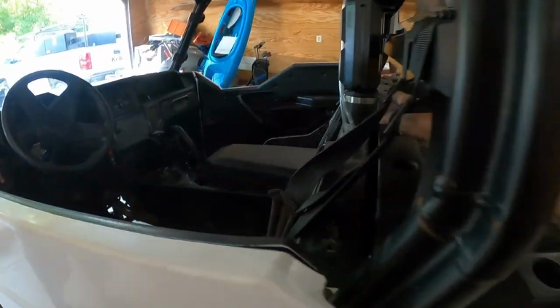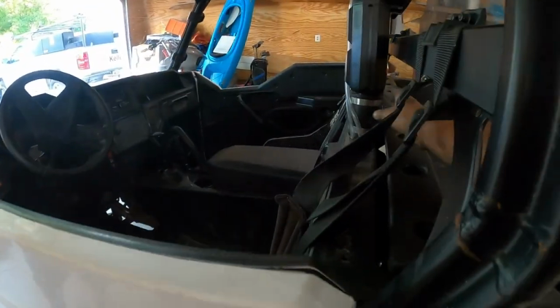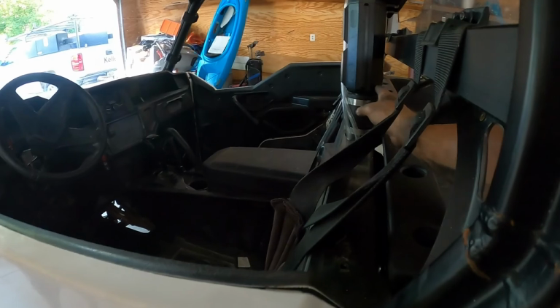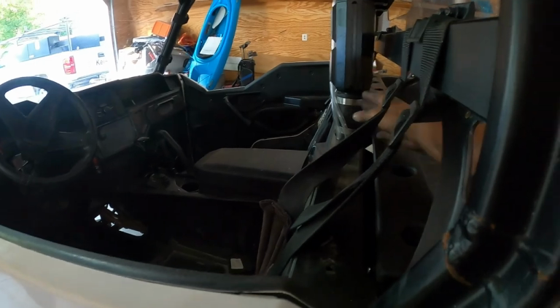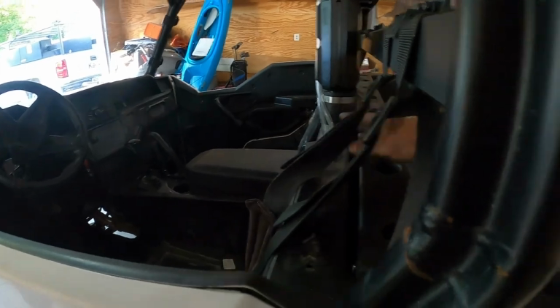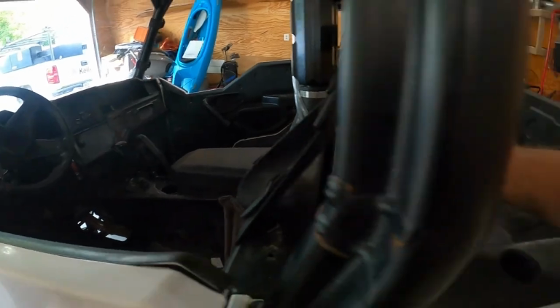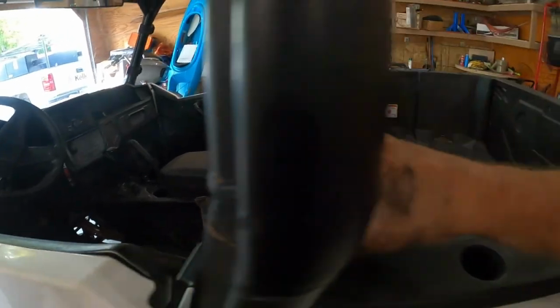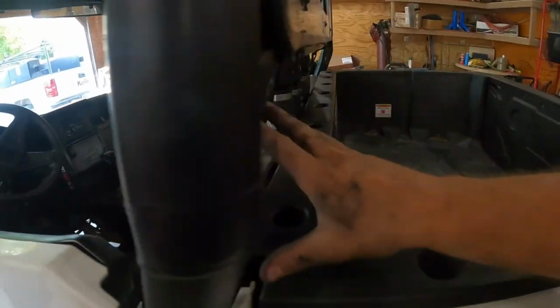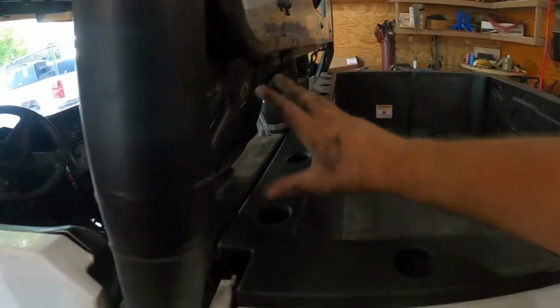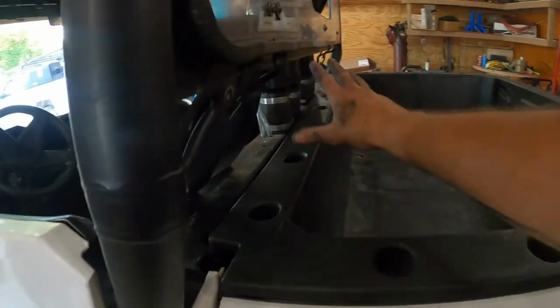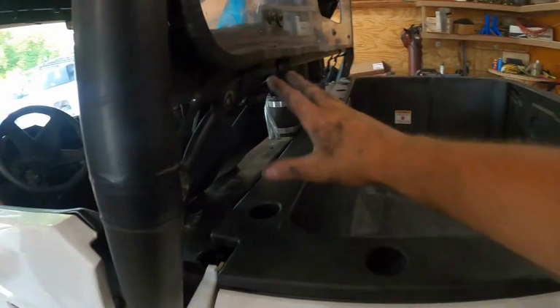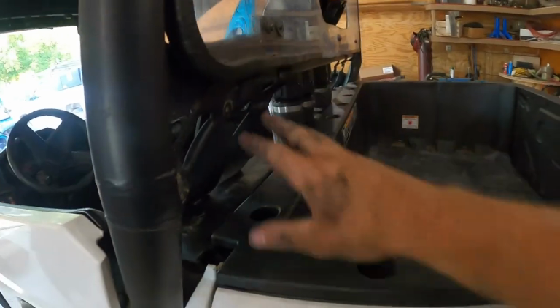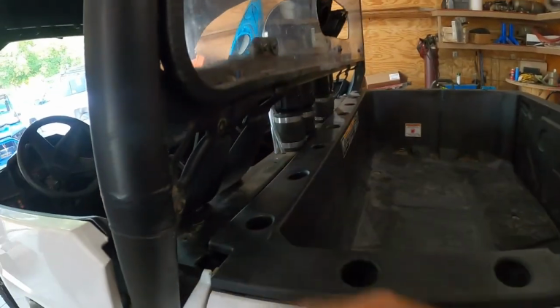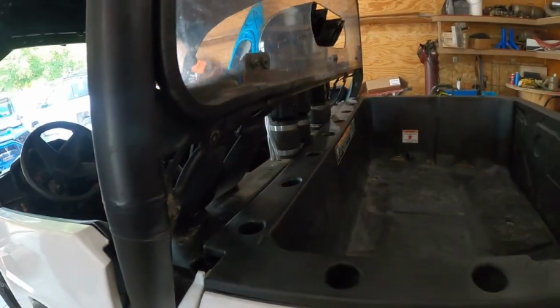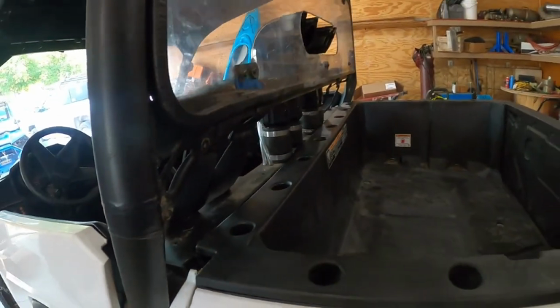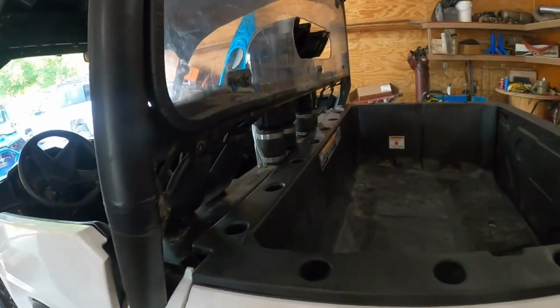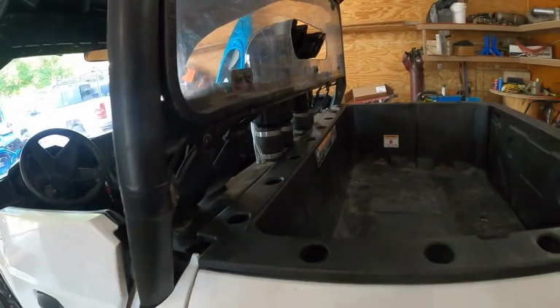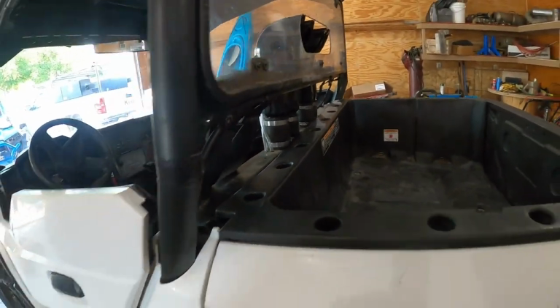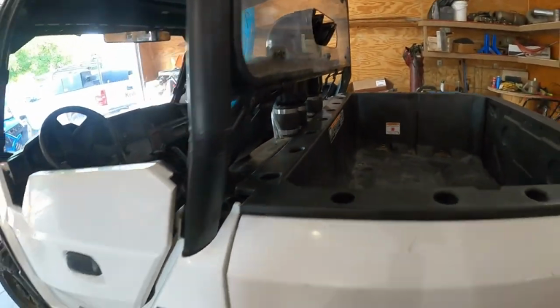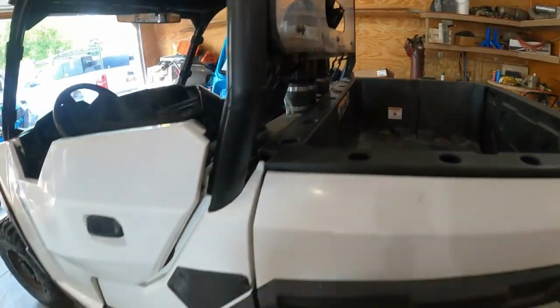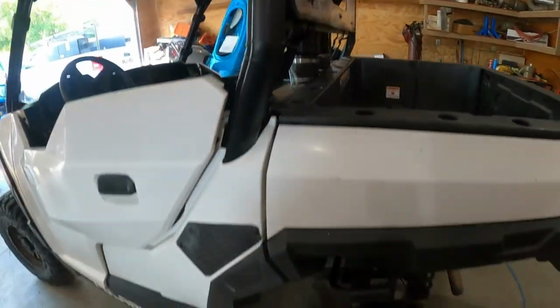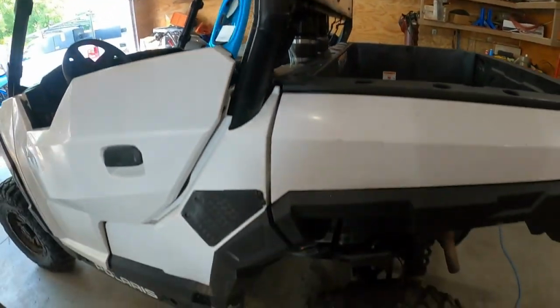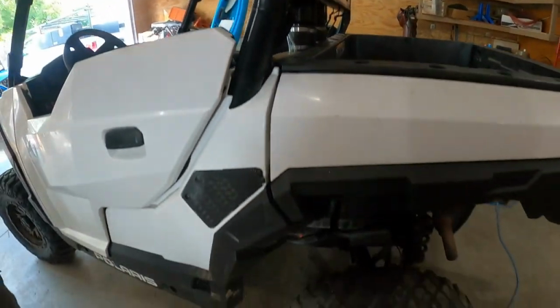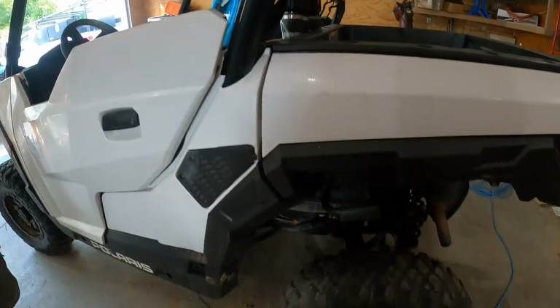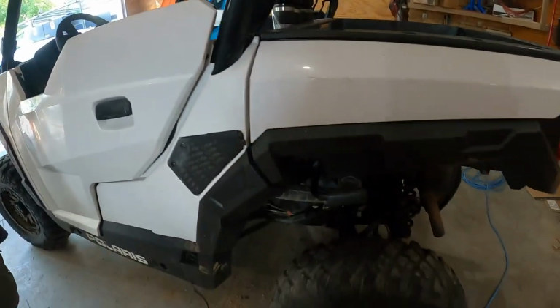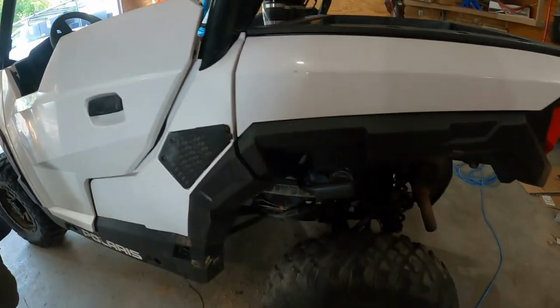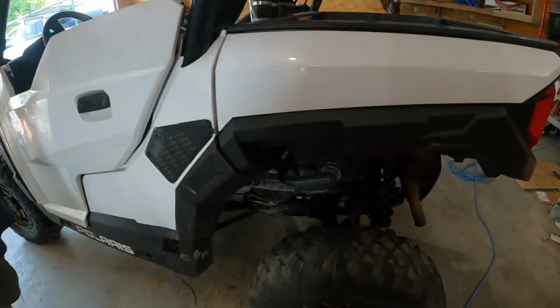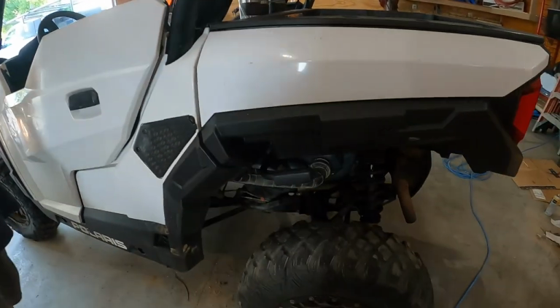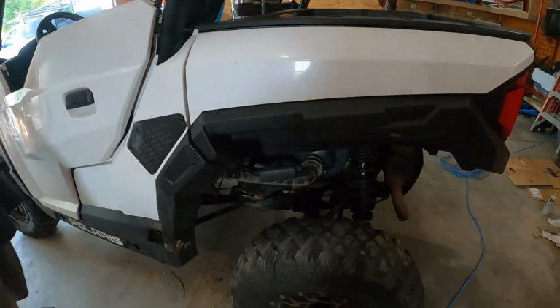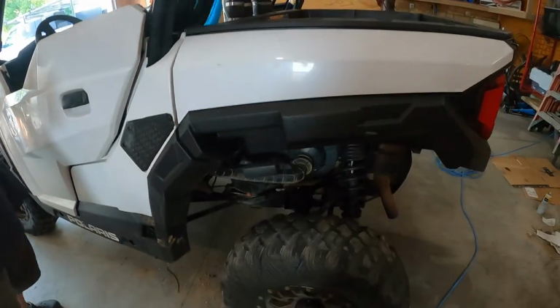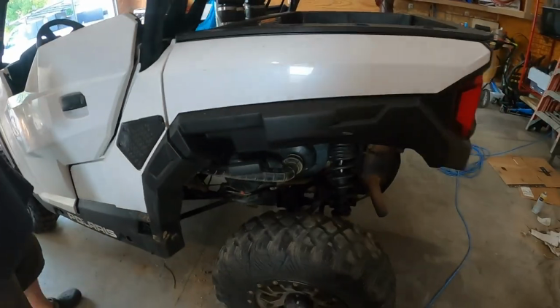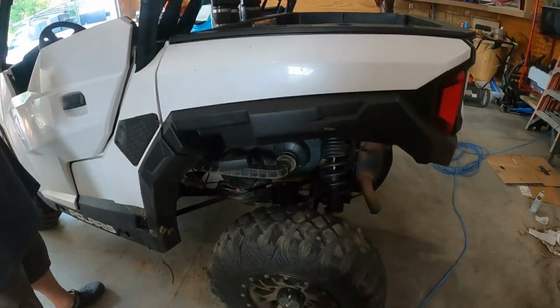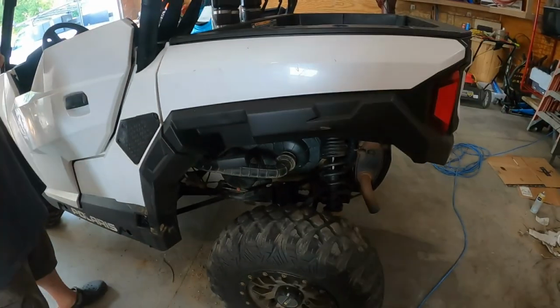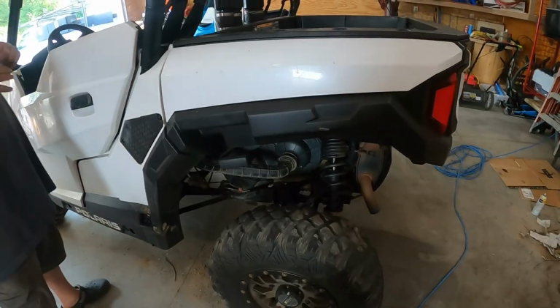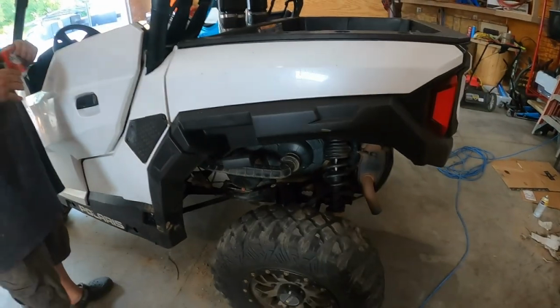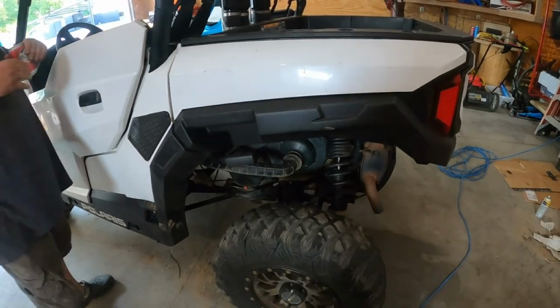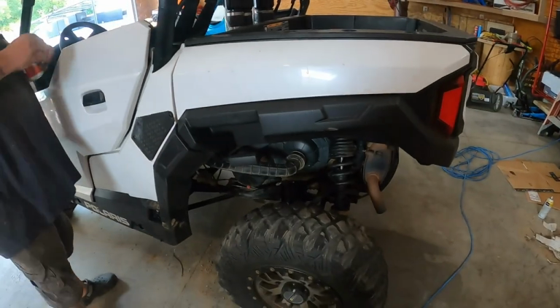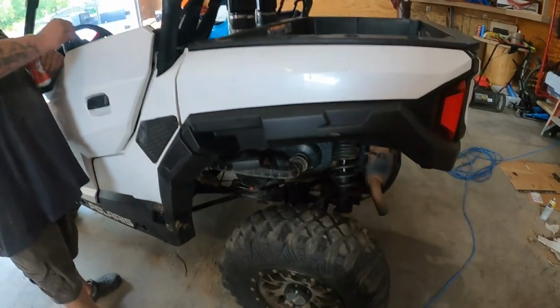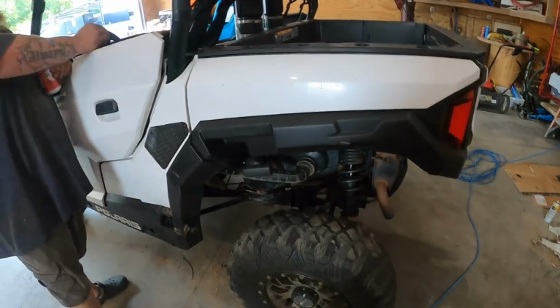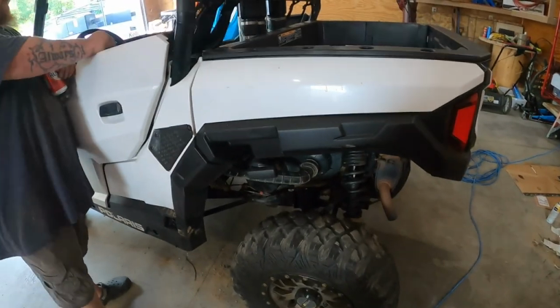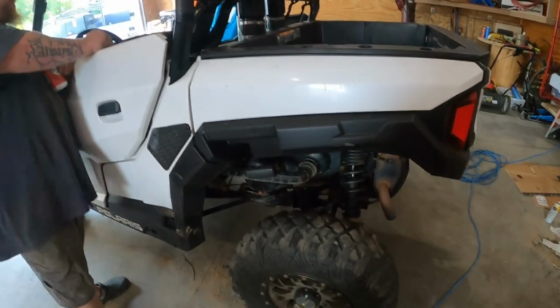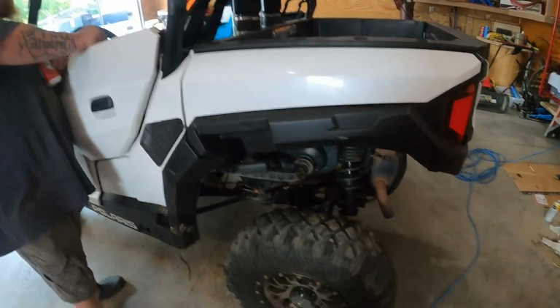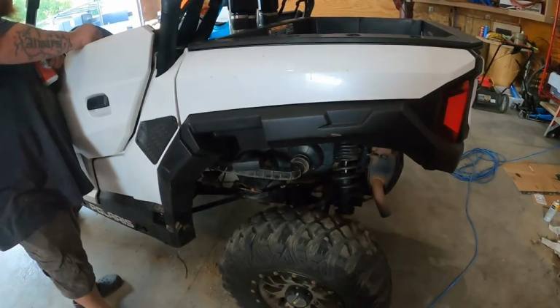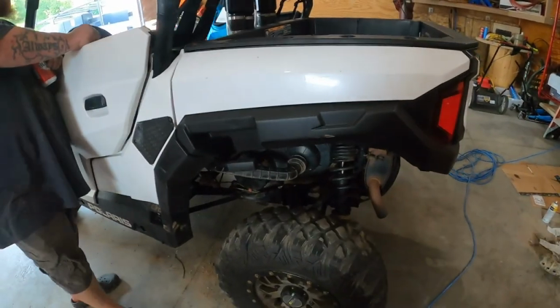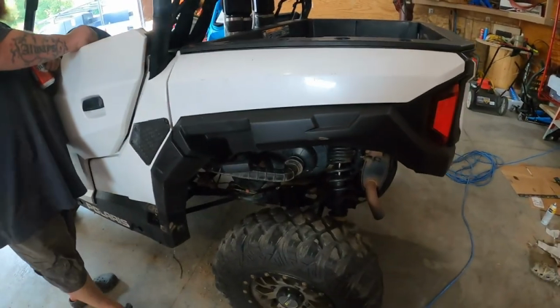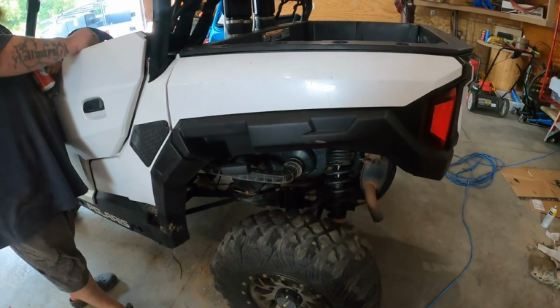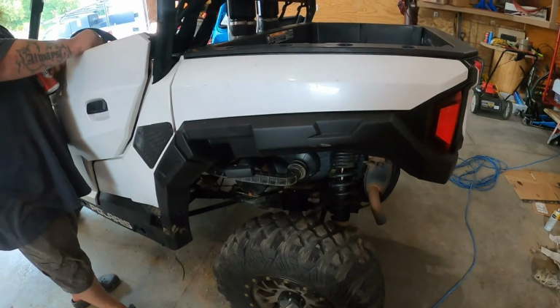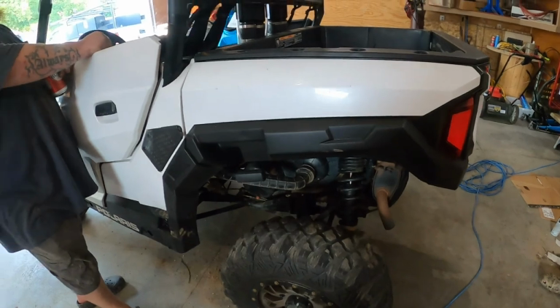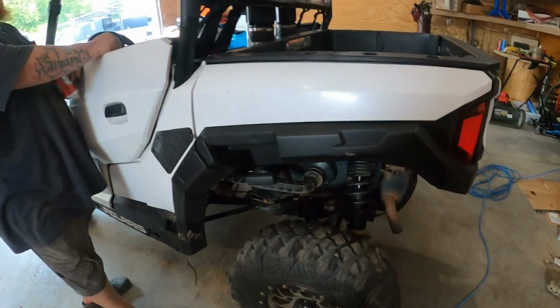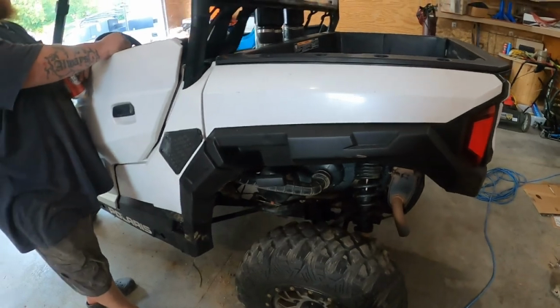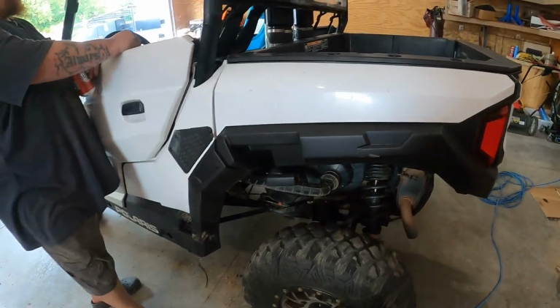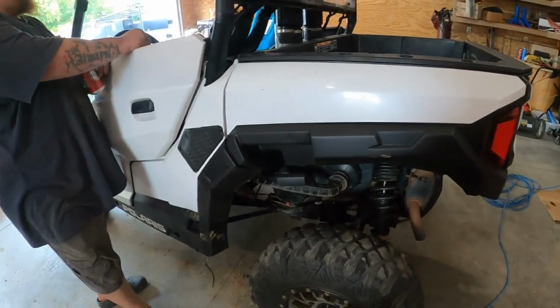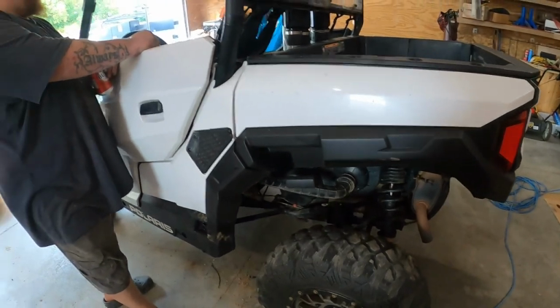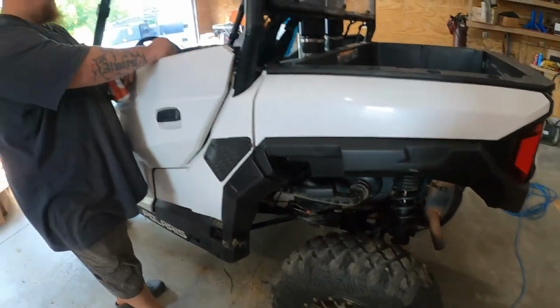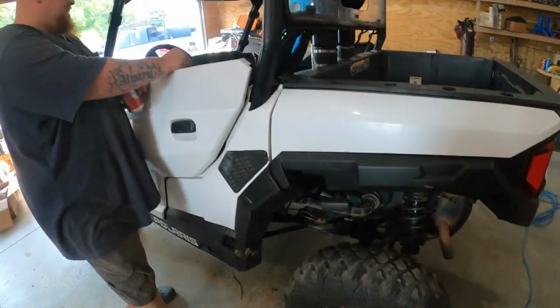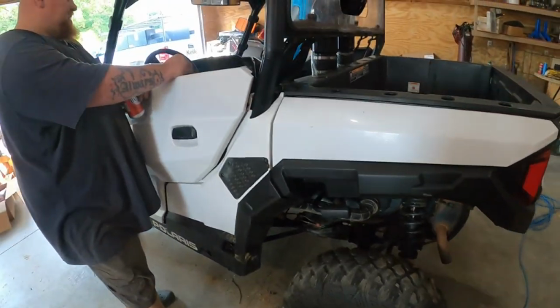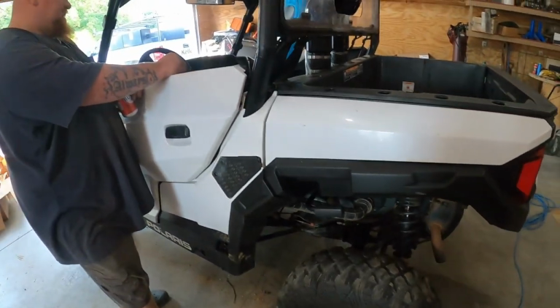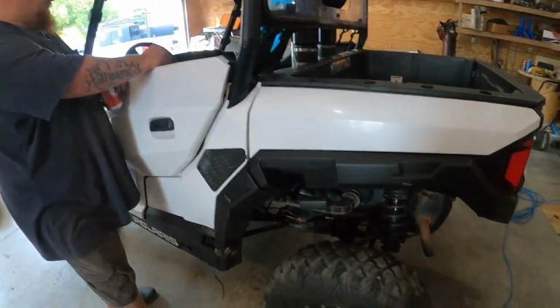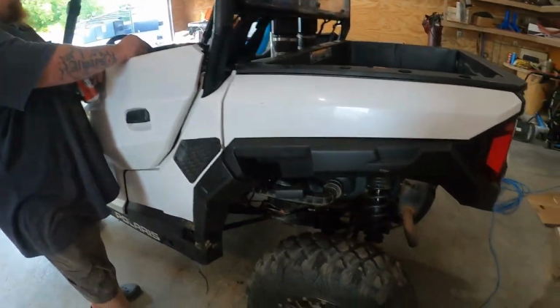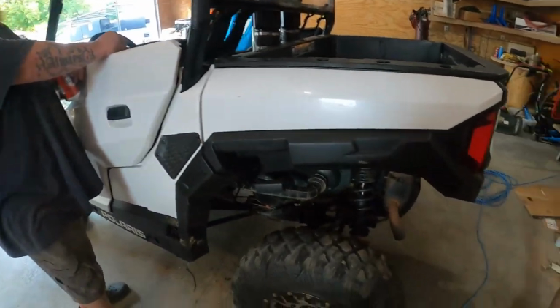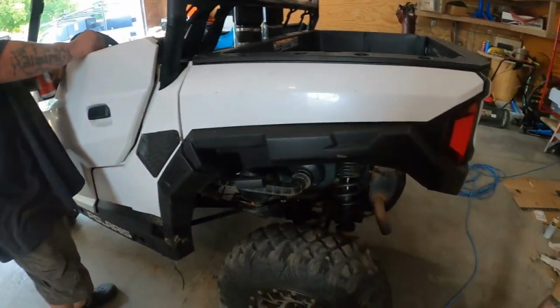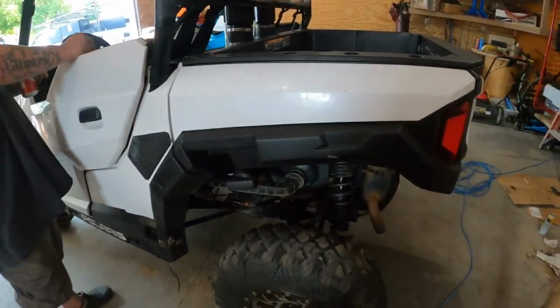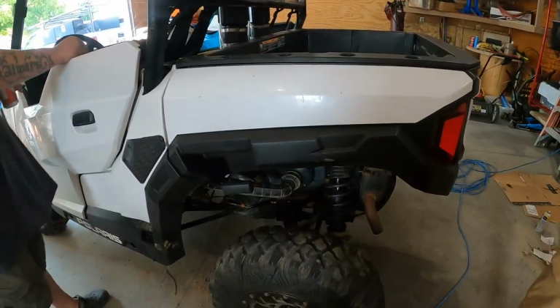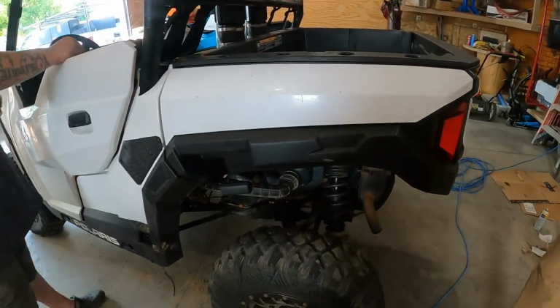Just going to stick the little trim piece in here and we're done. Might as well start it up and make sure it has oil pressure after the oil change — I haven't done that yet.